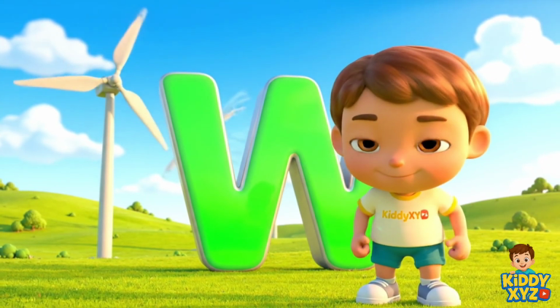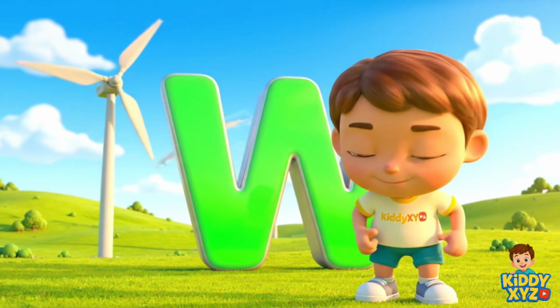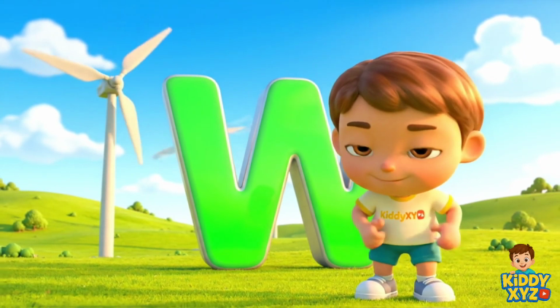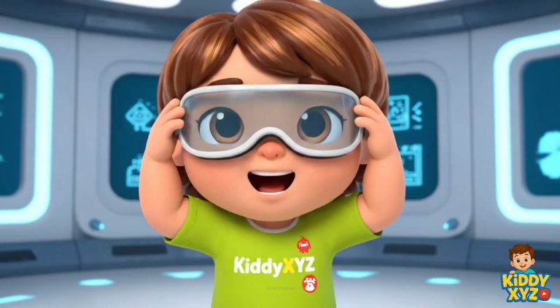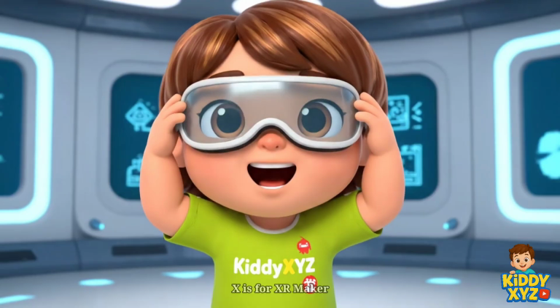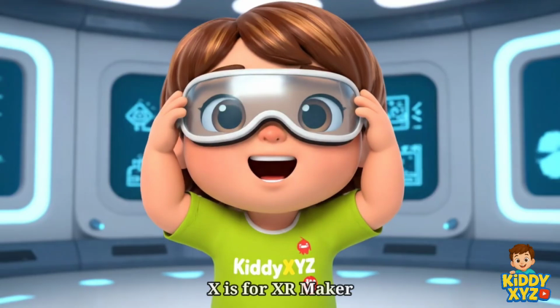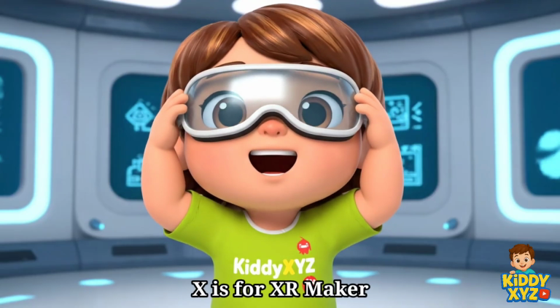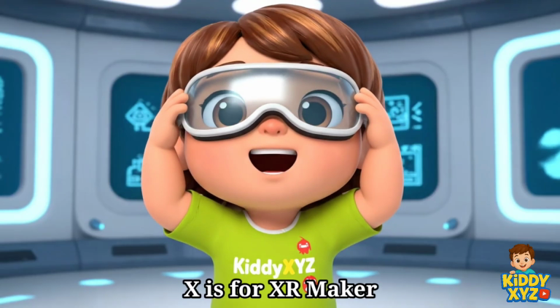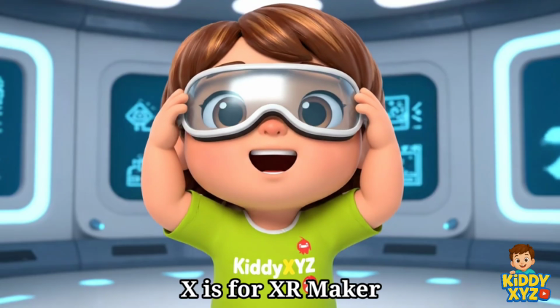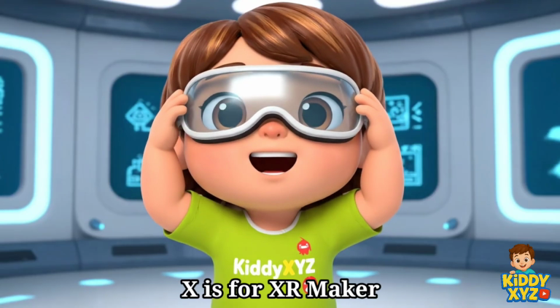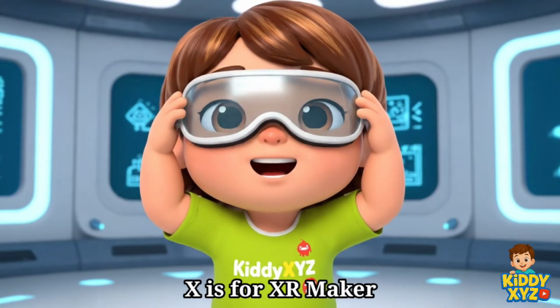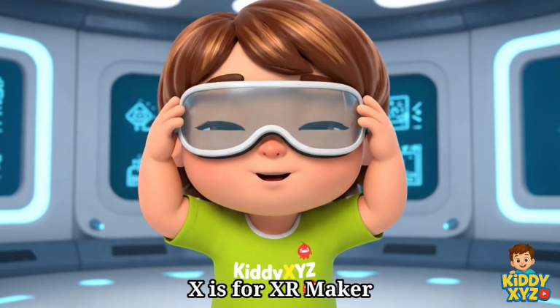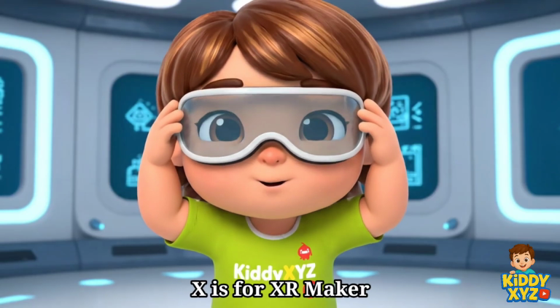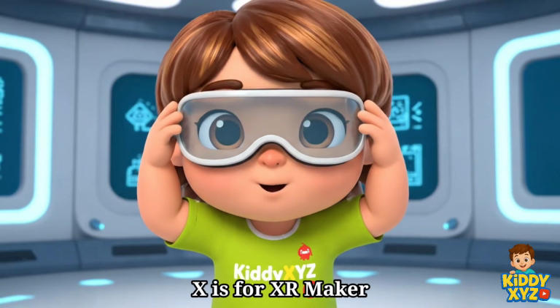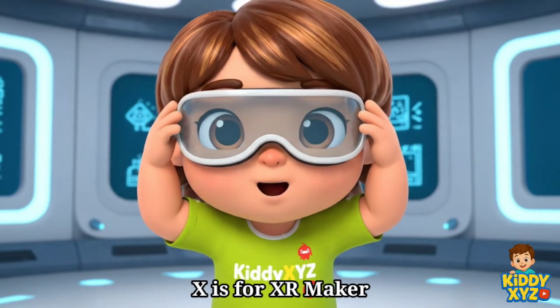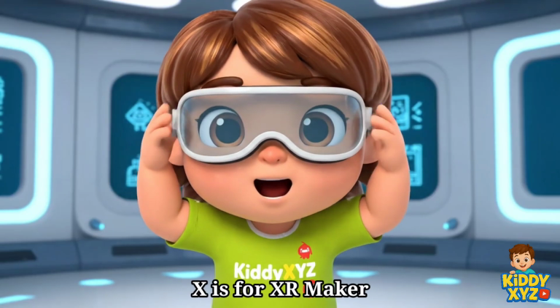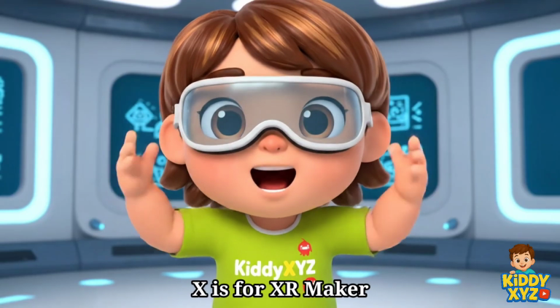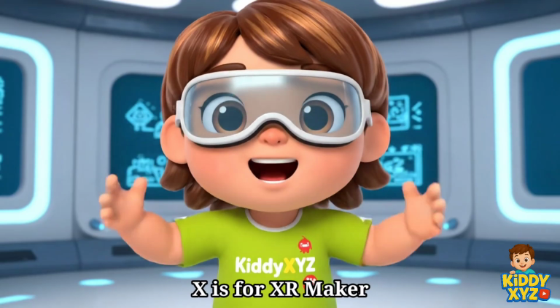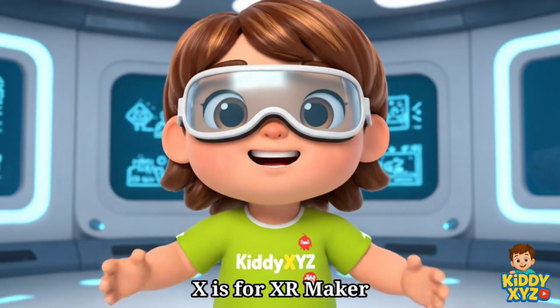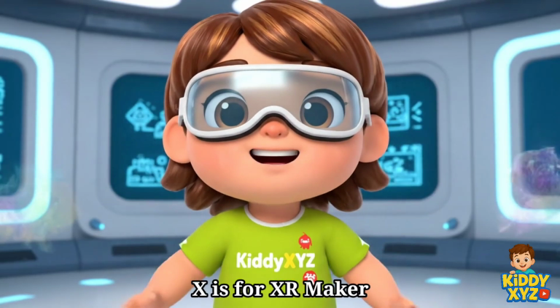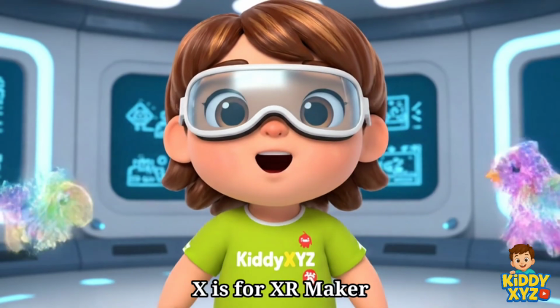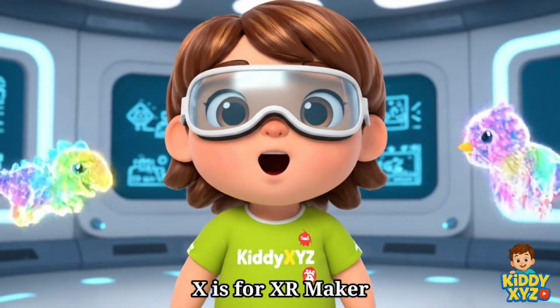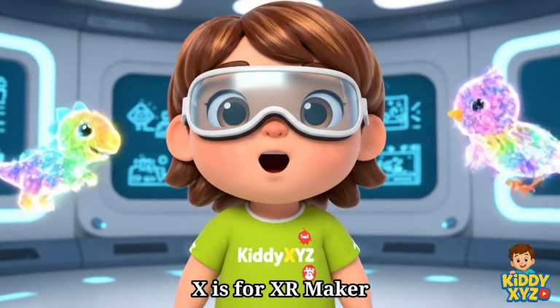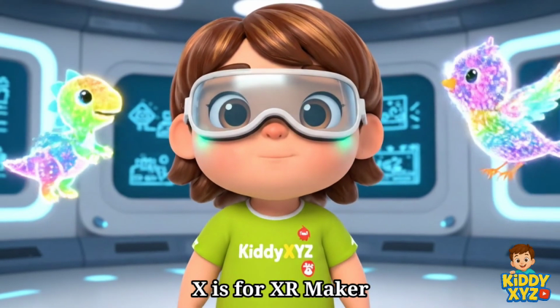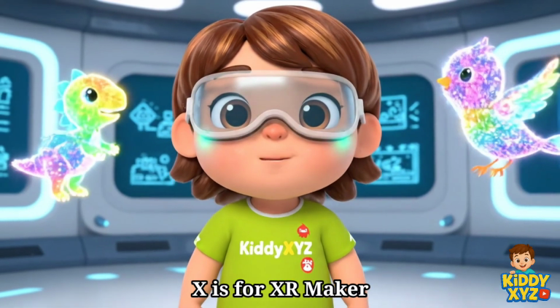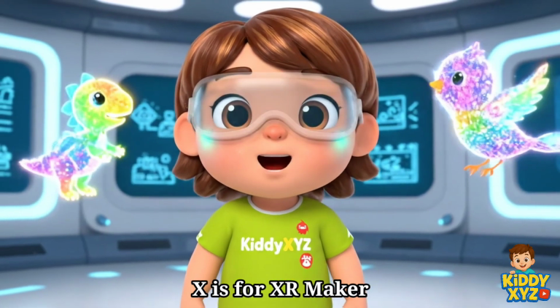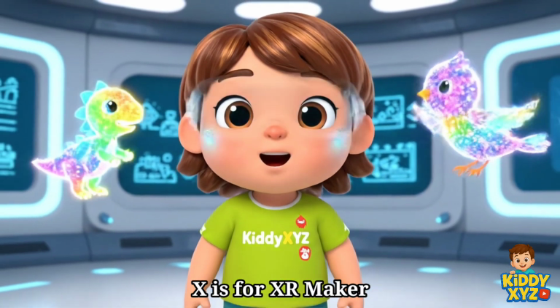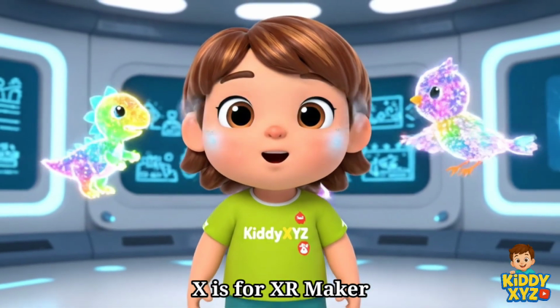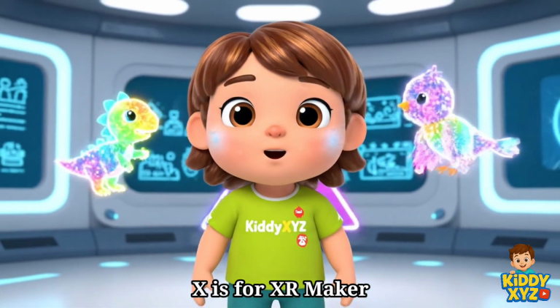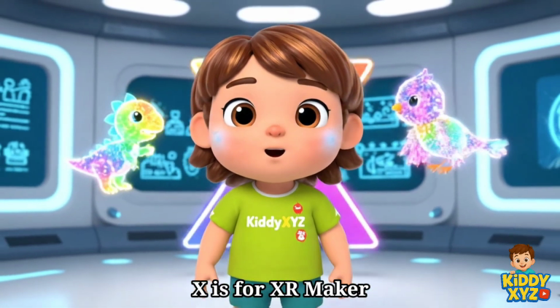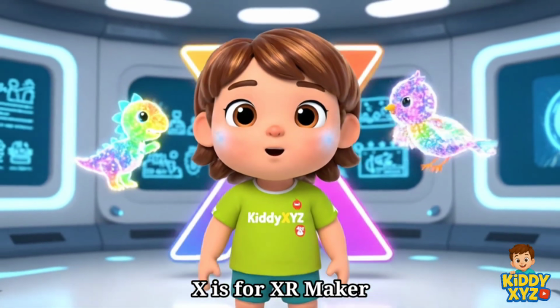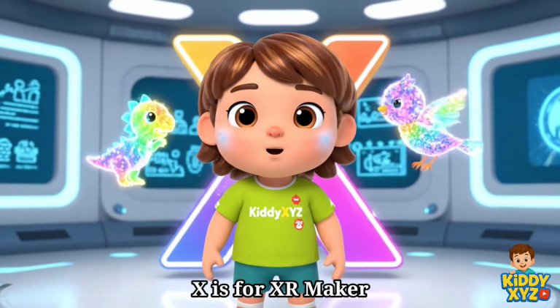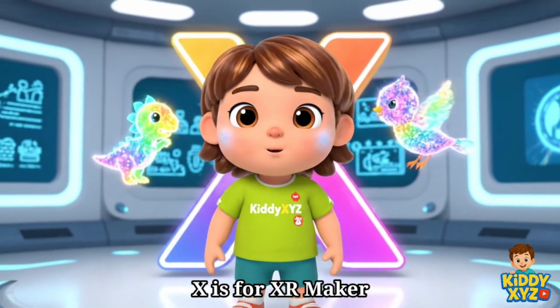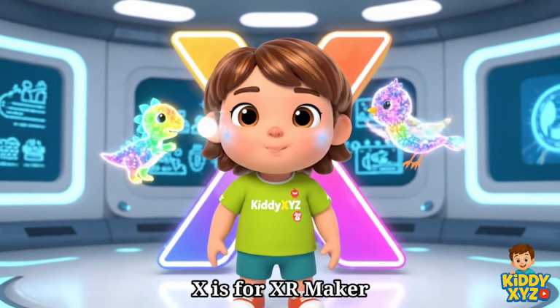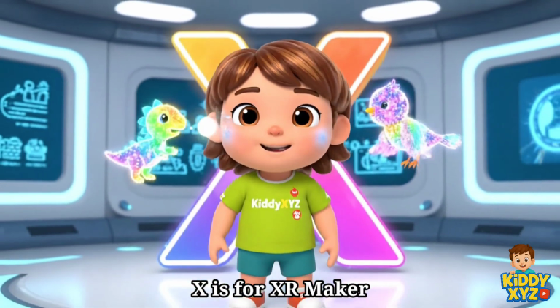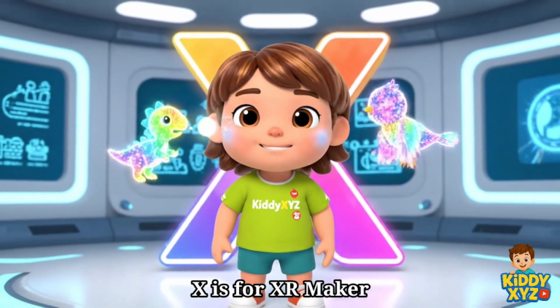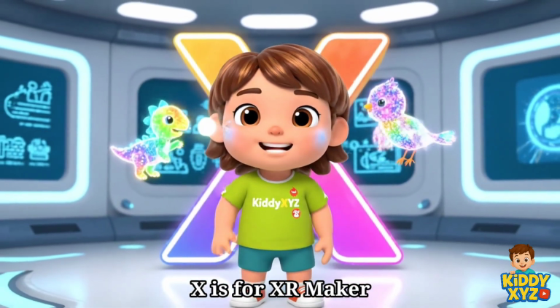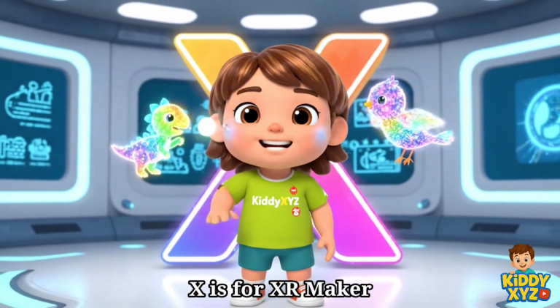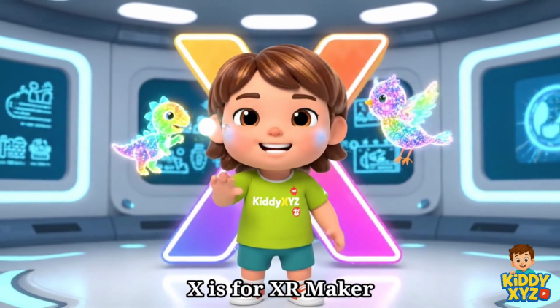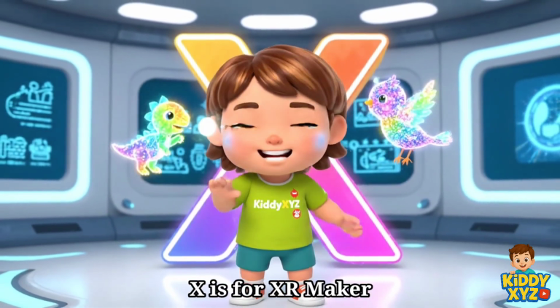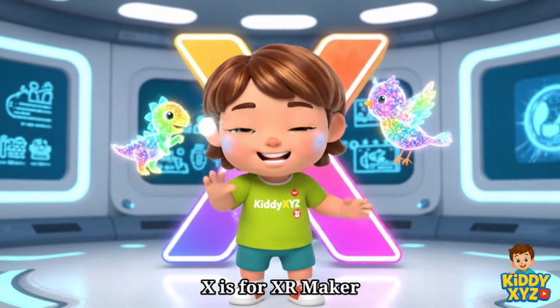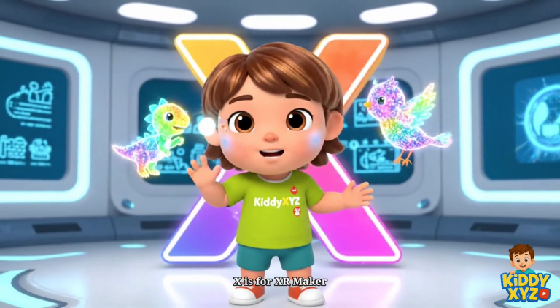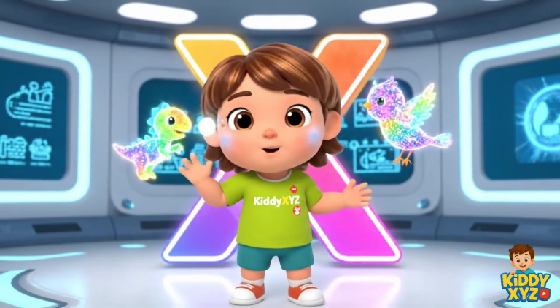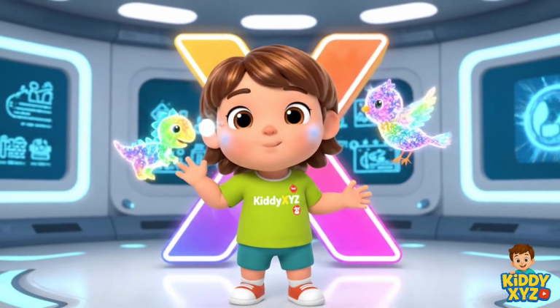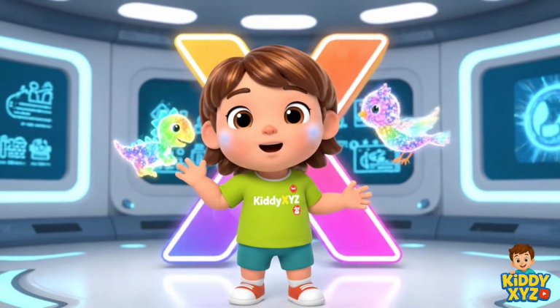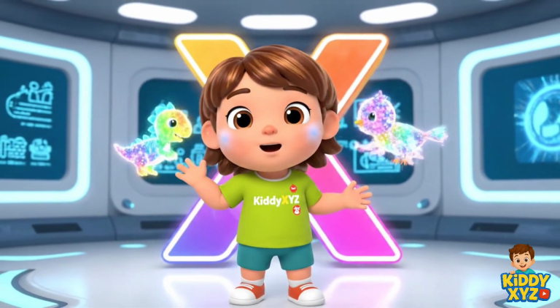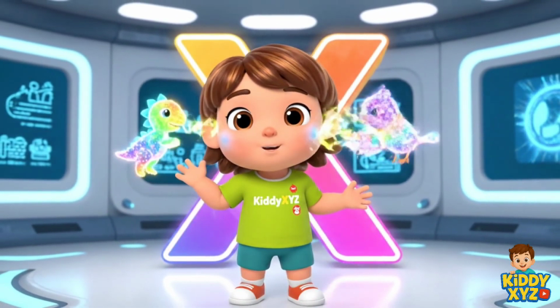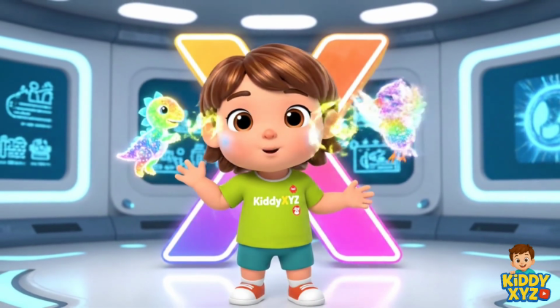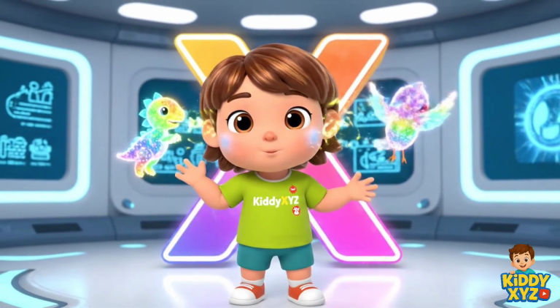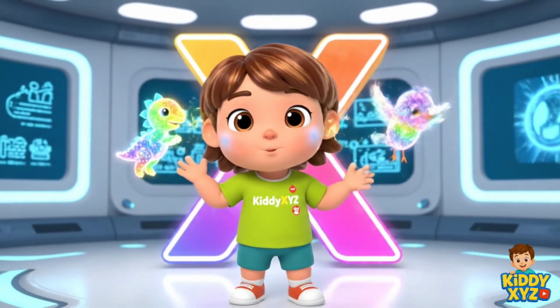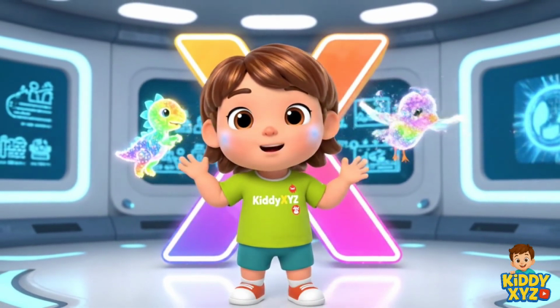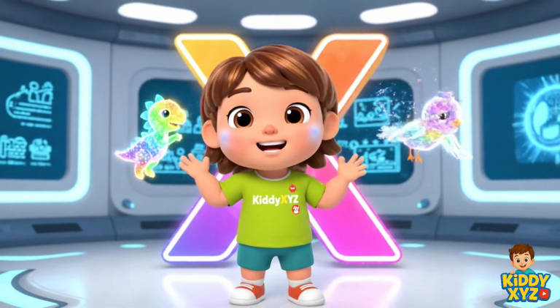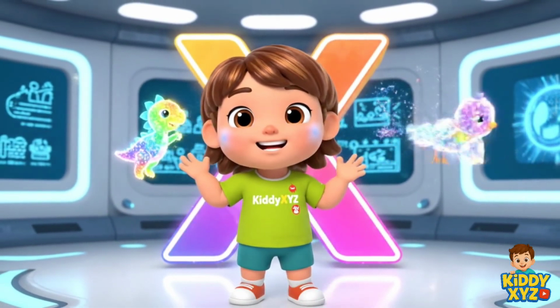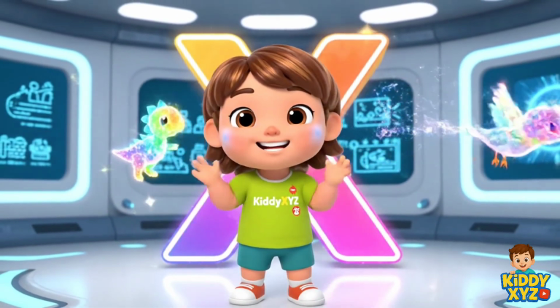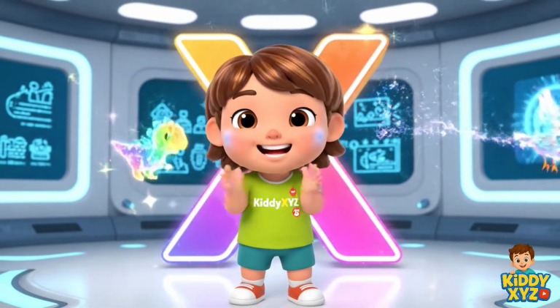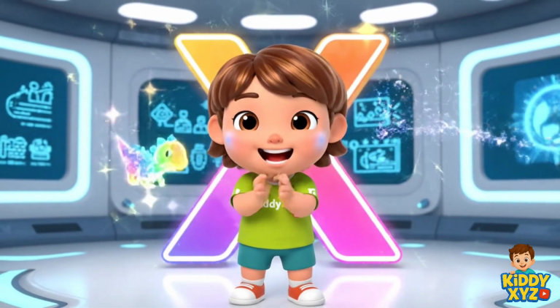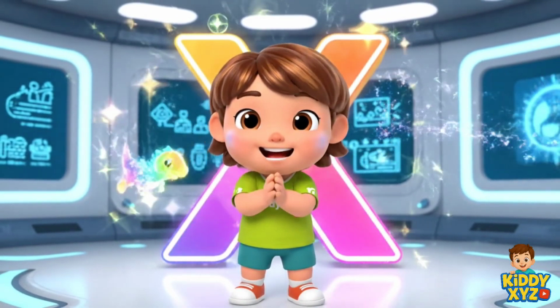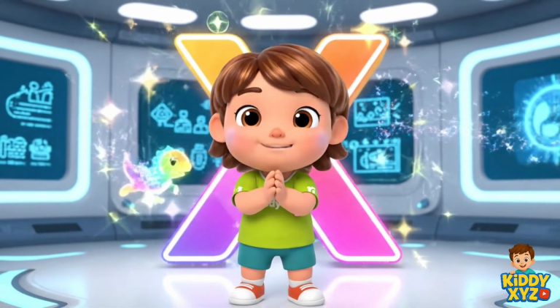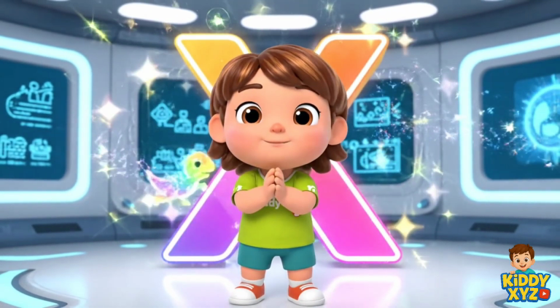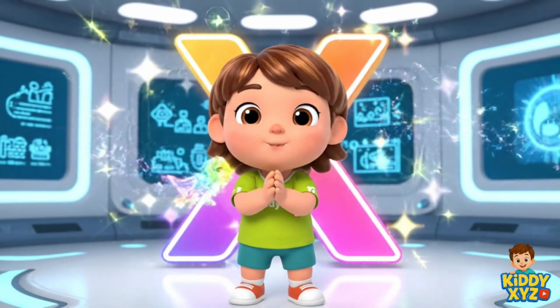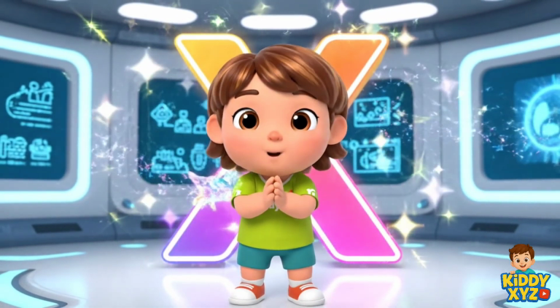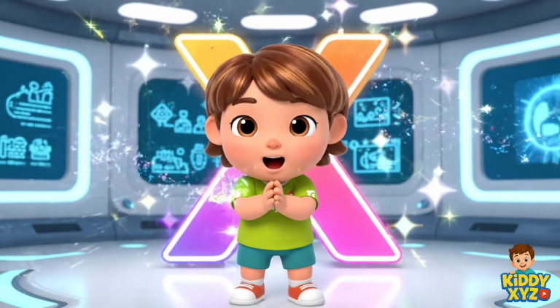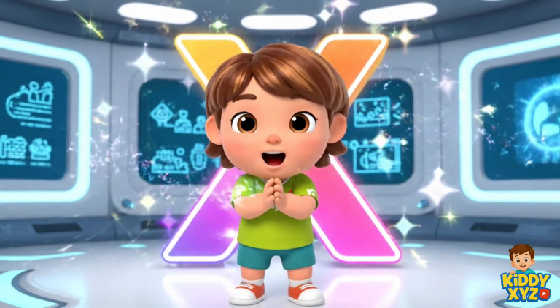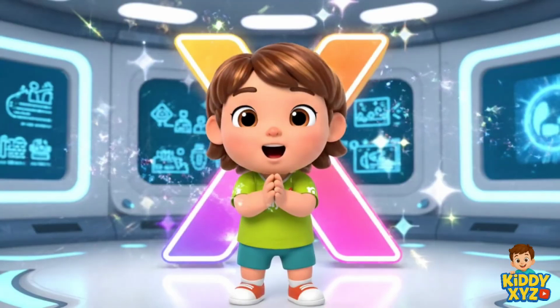X is for XR Maker. Mixing digital fun with real life. Wow!